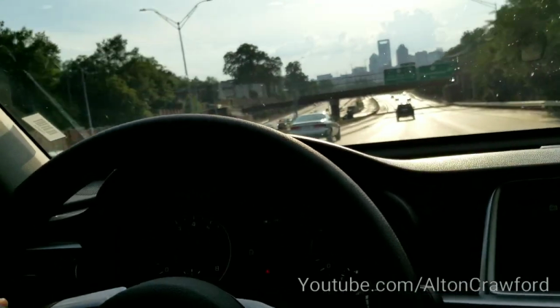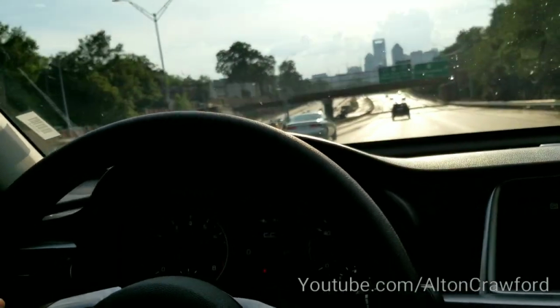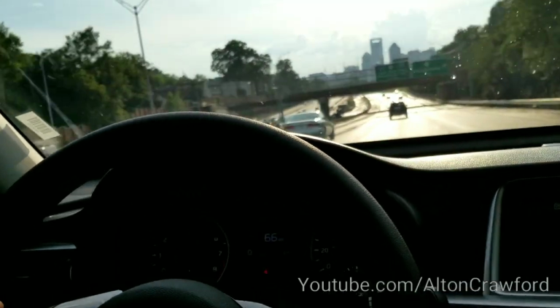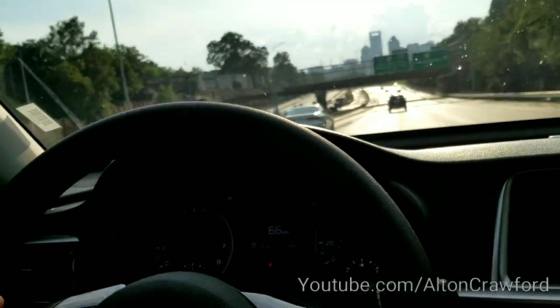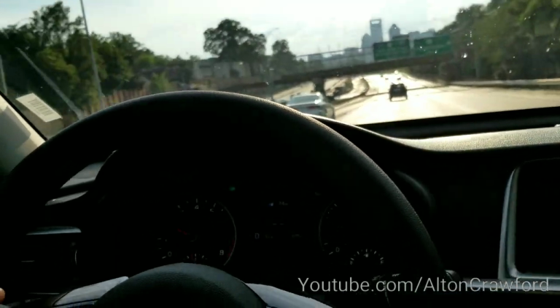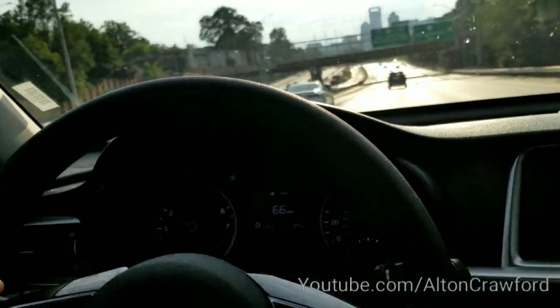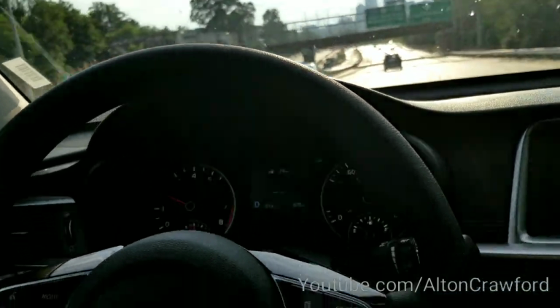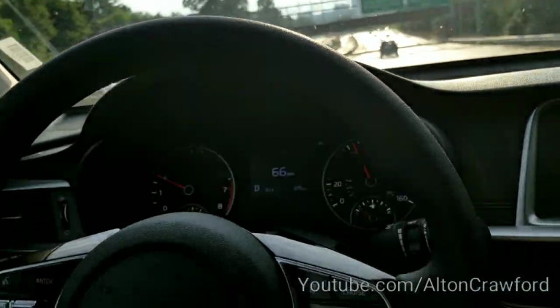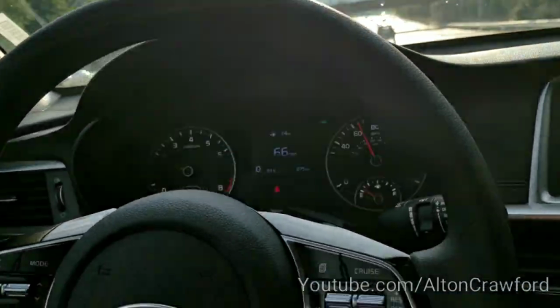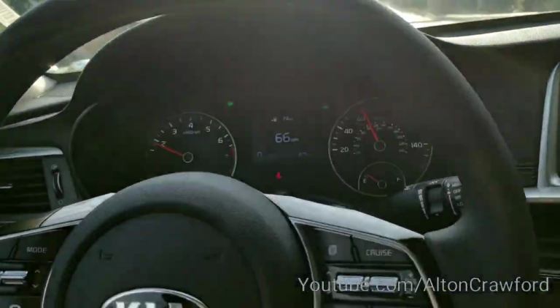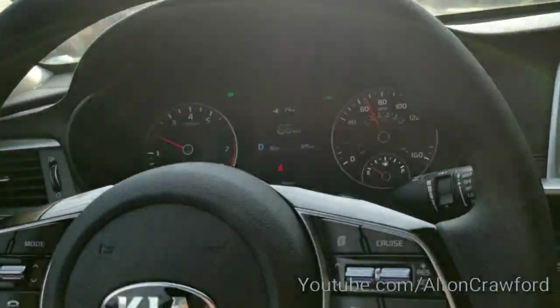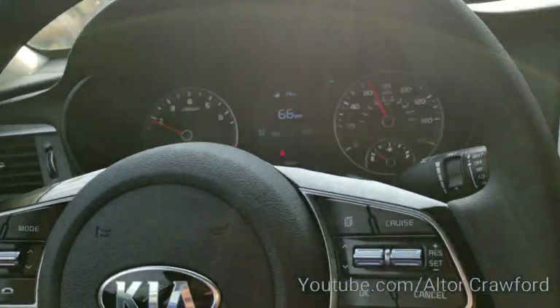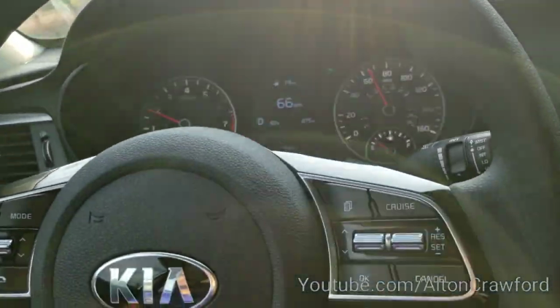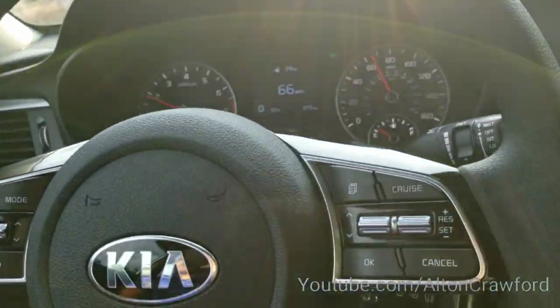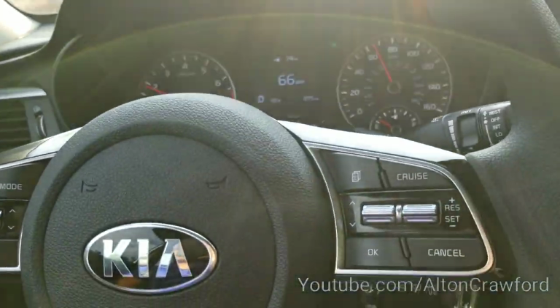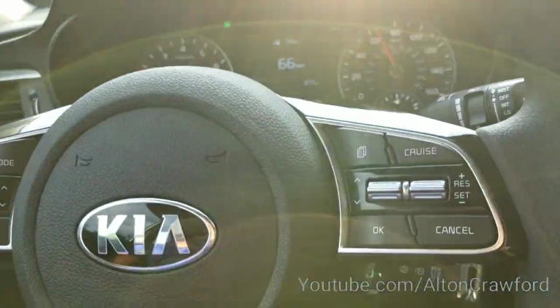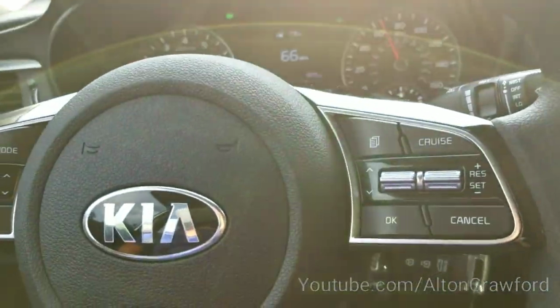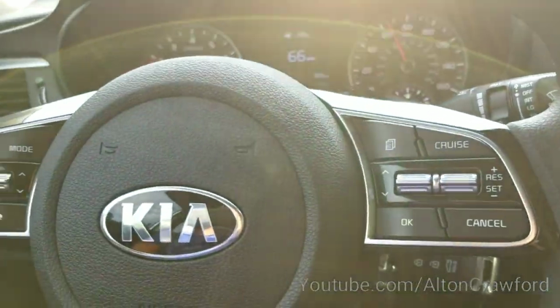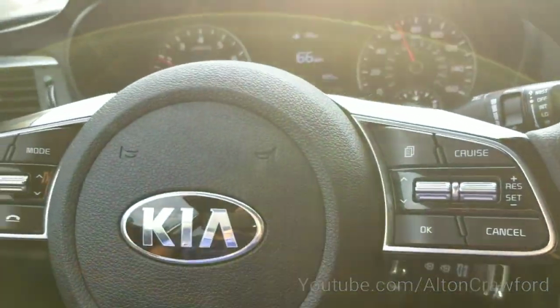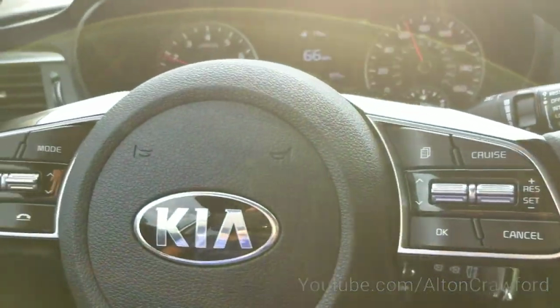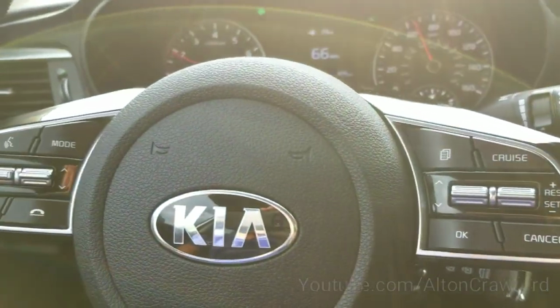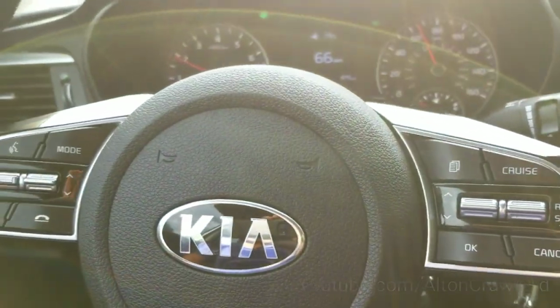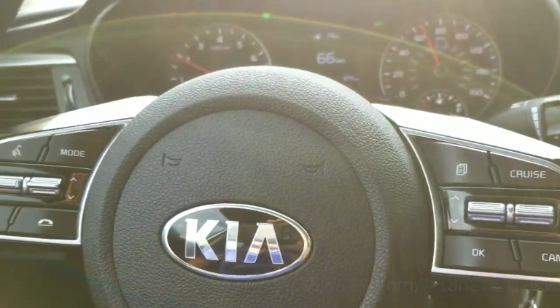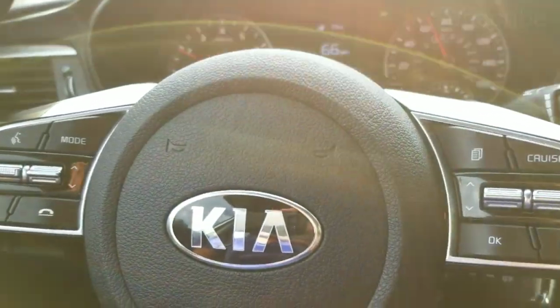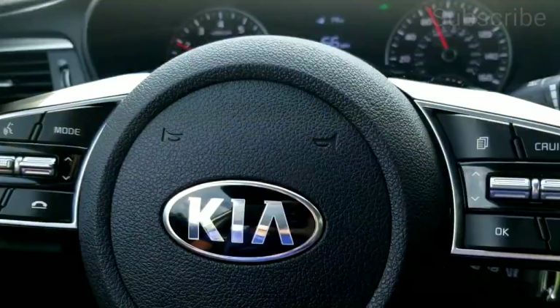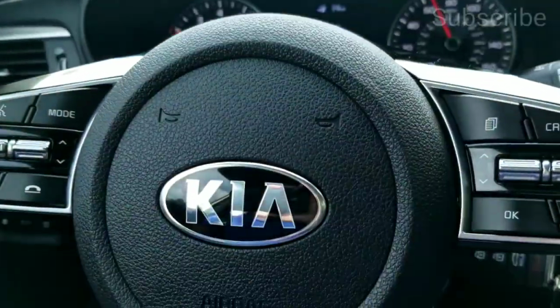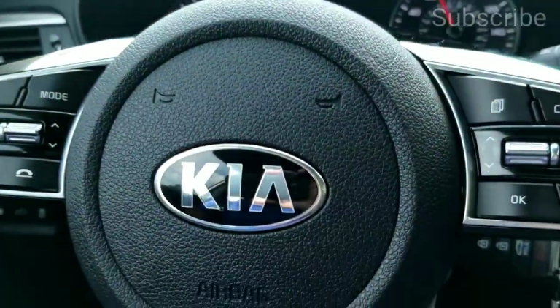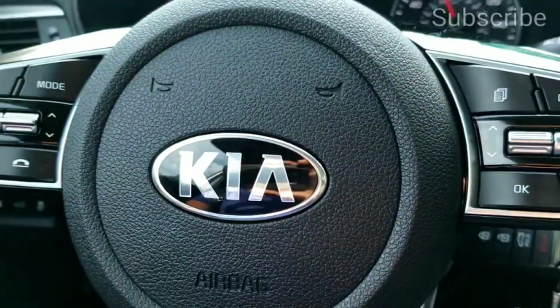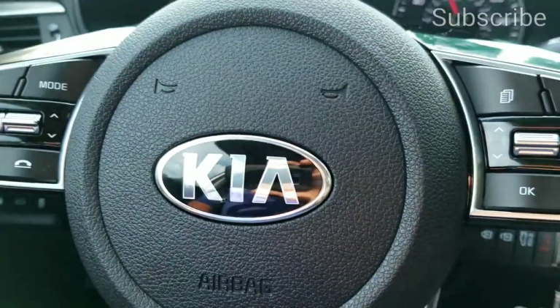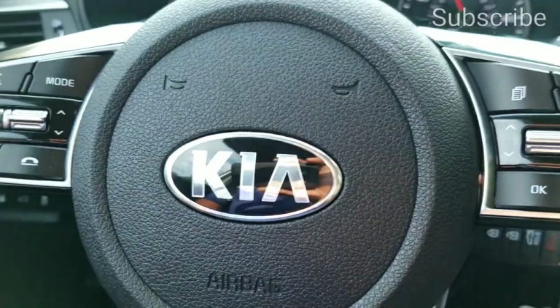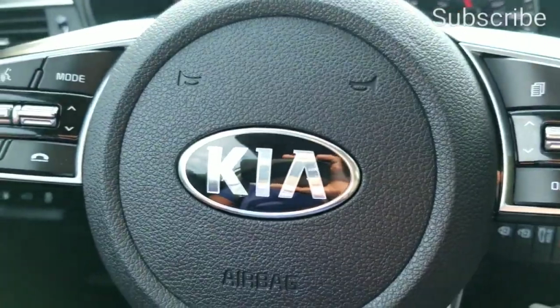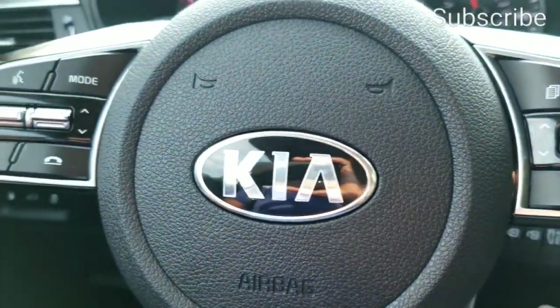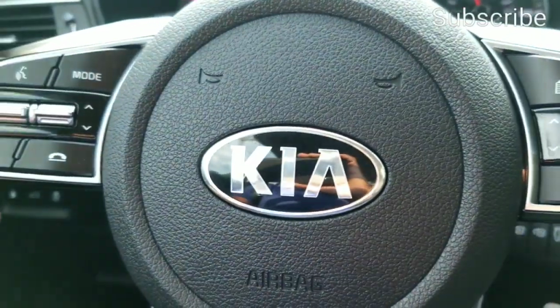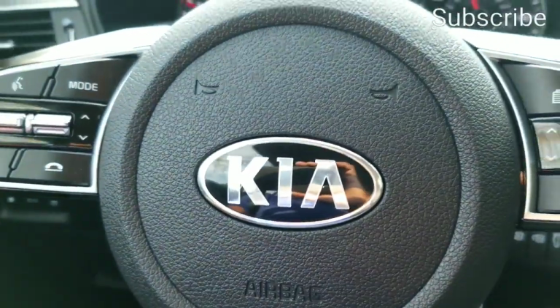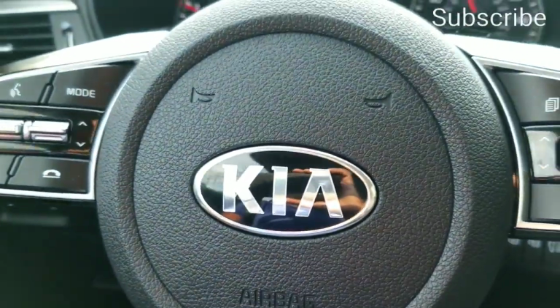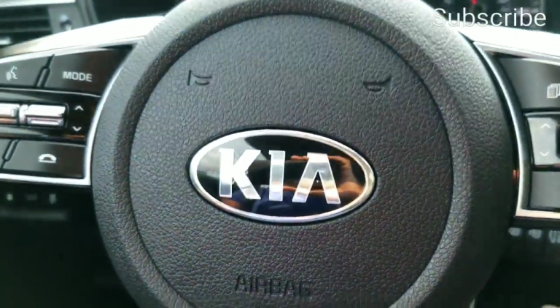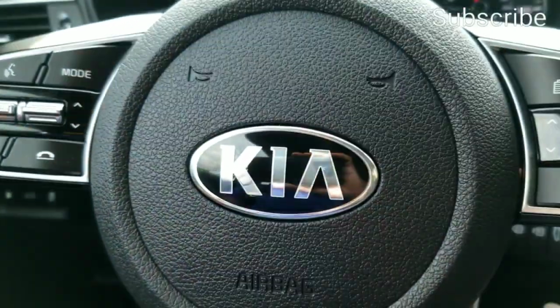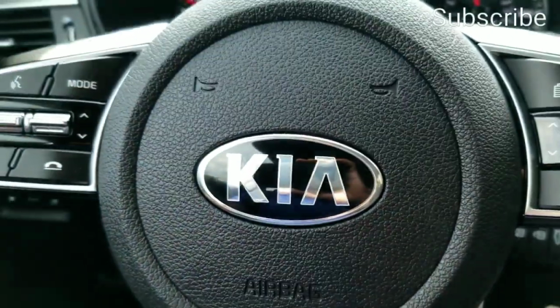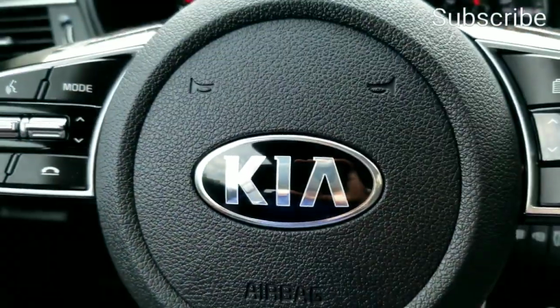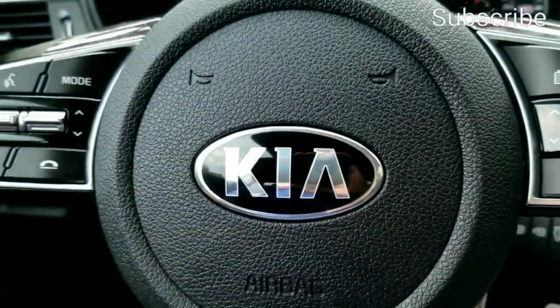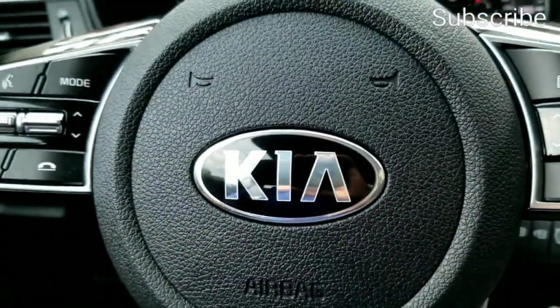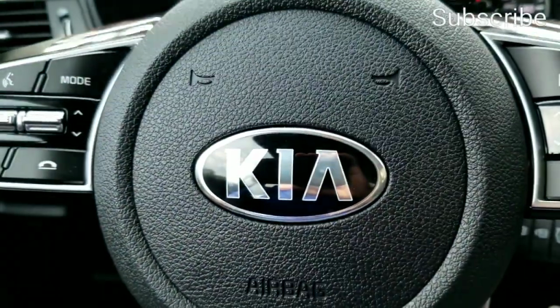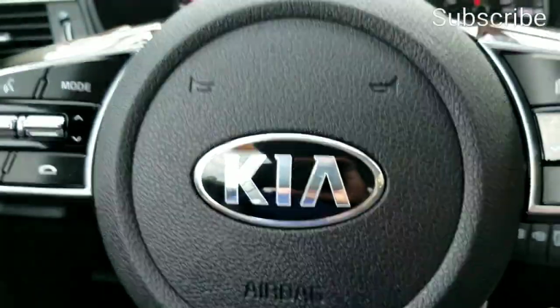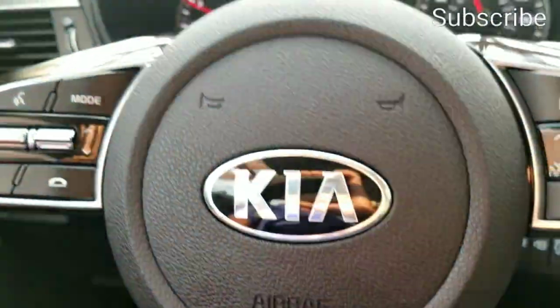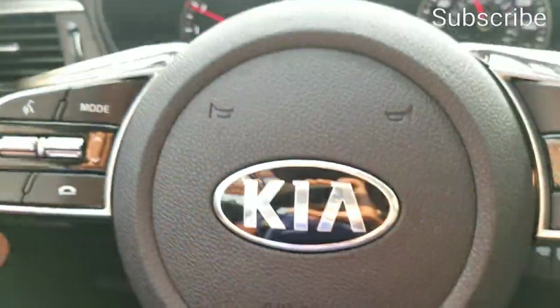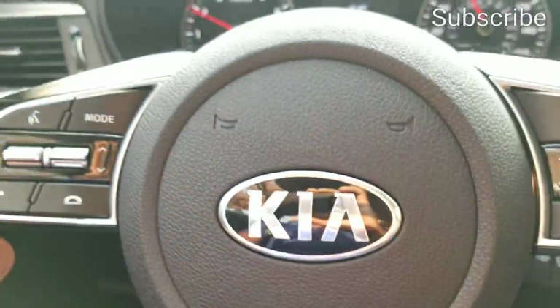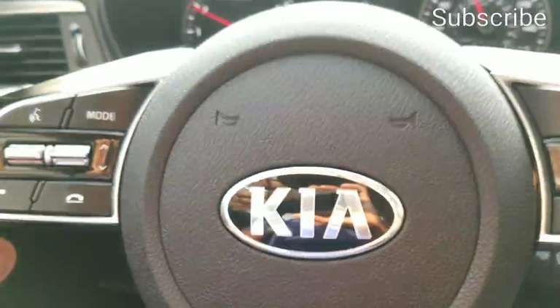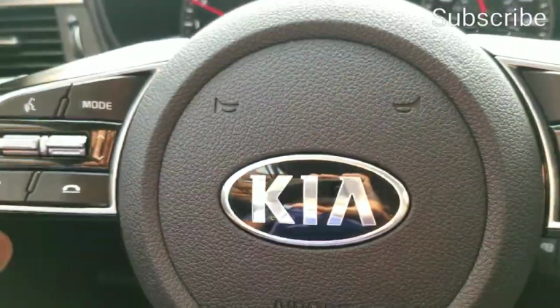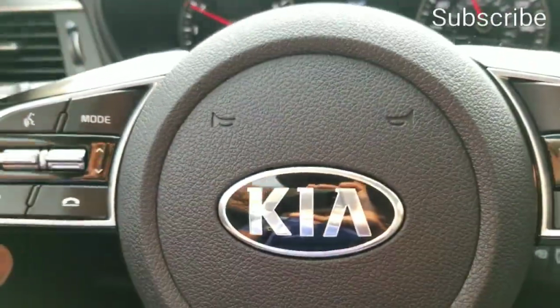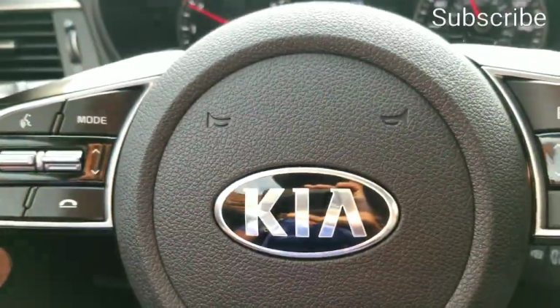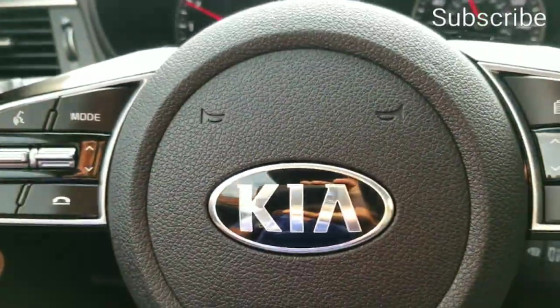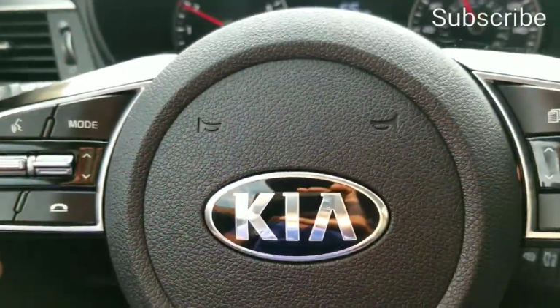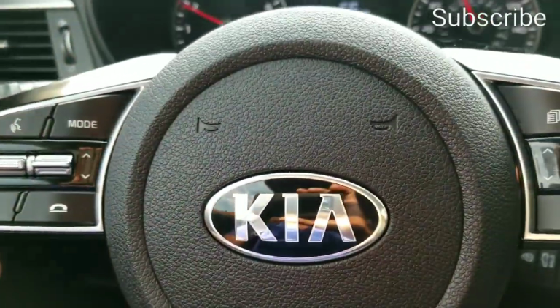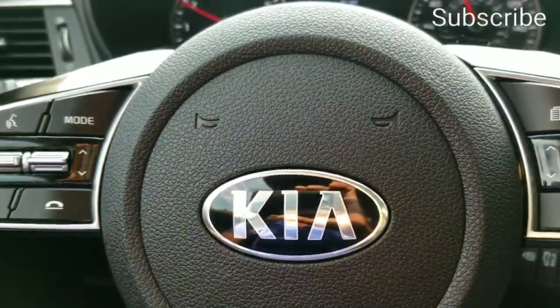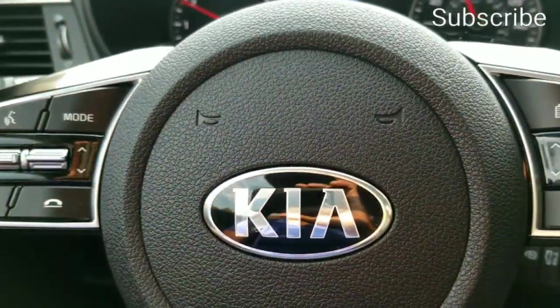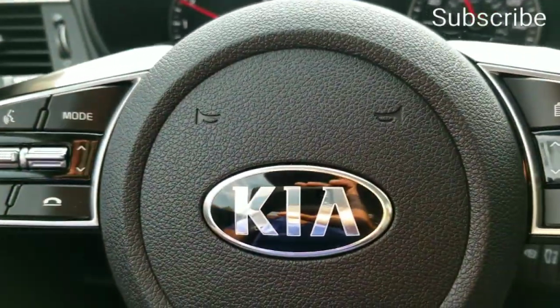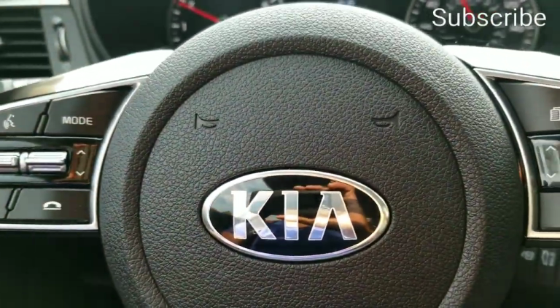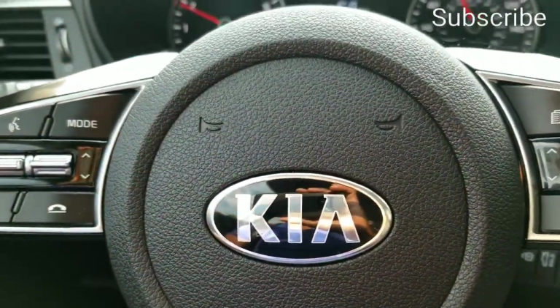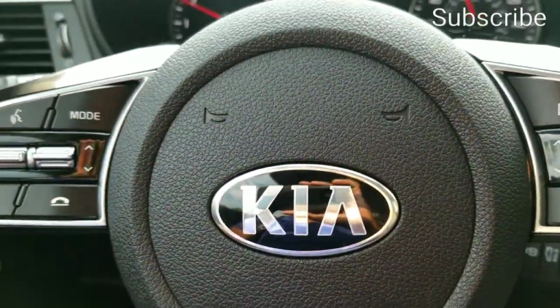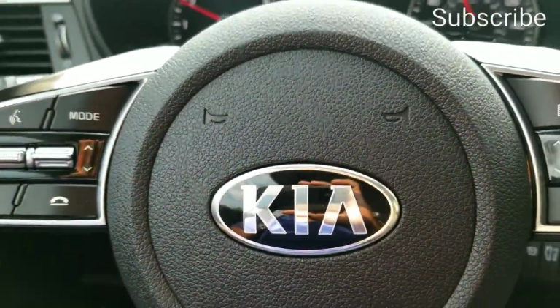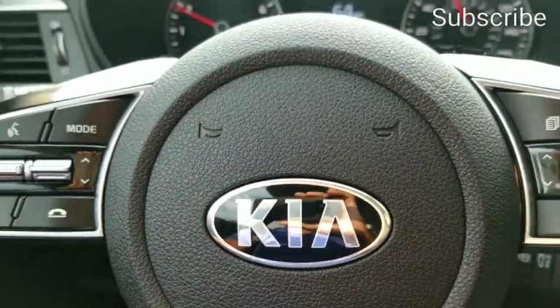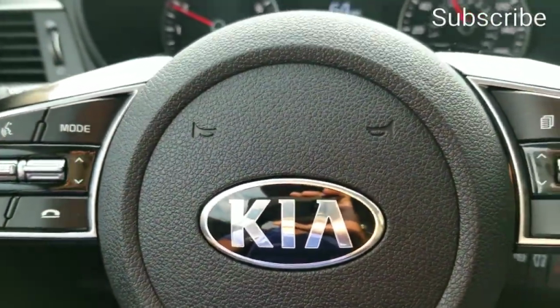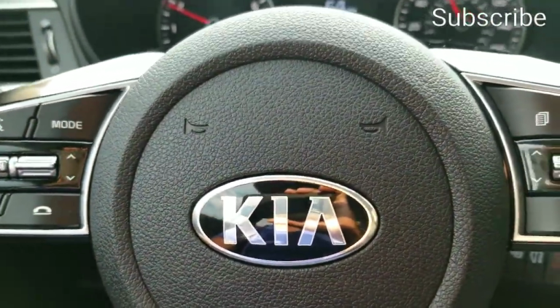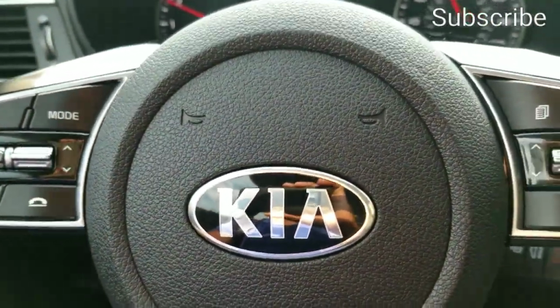Take time to enjoy your Kia and fully understand your vehicle, which is the main reason why you should click subscribe if you haven't done so yet.